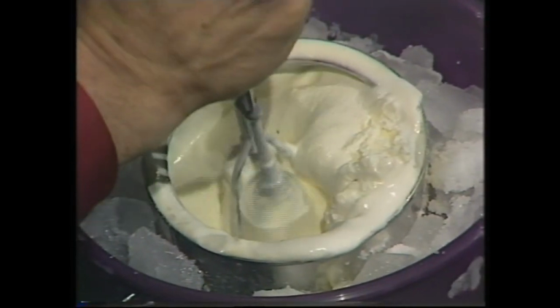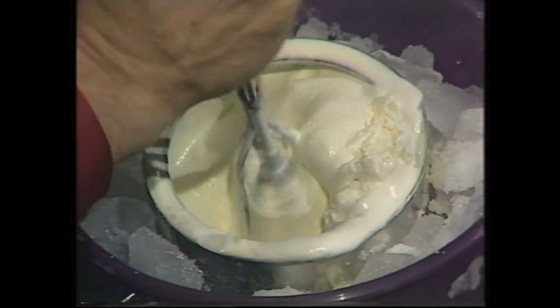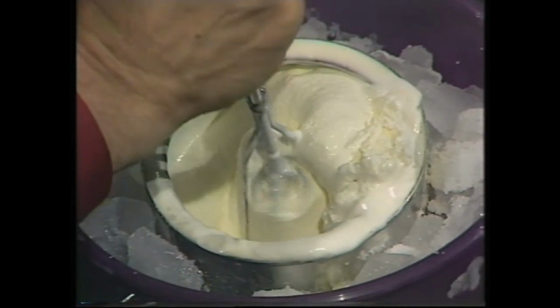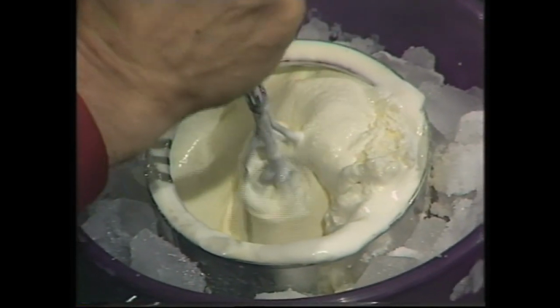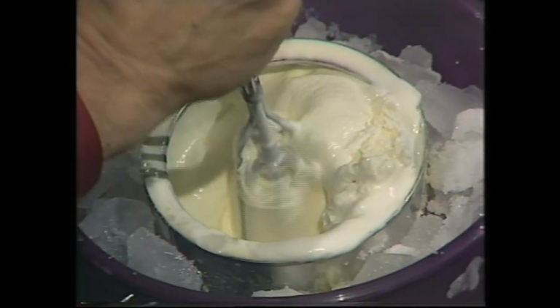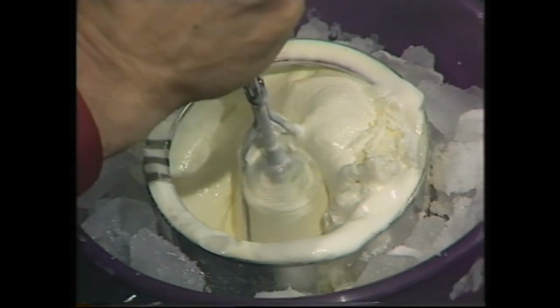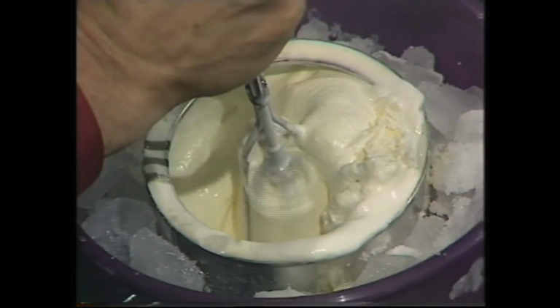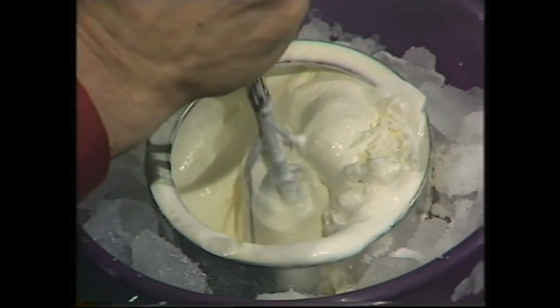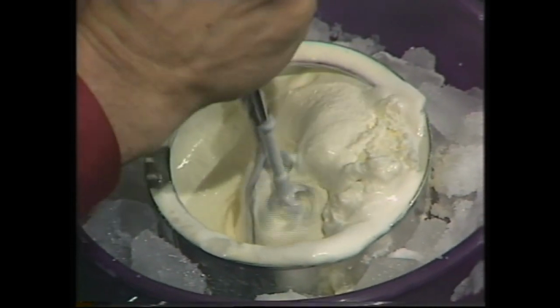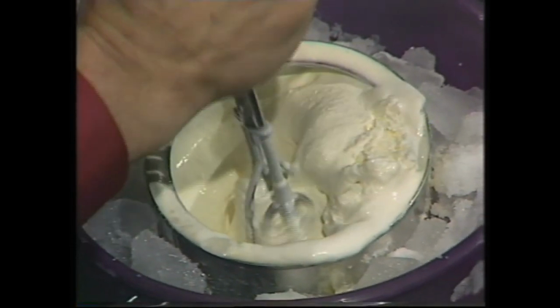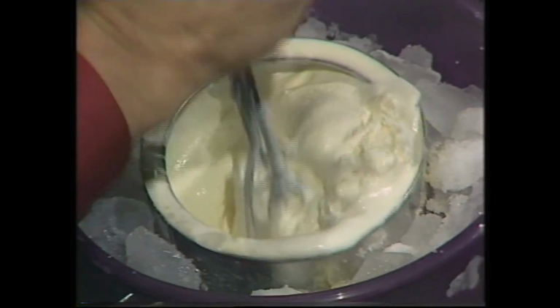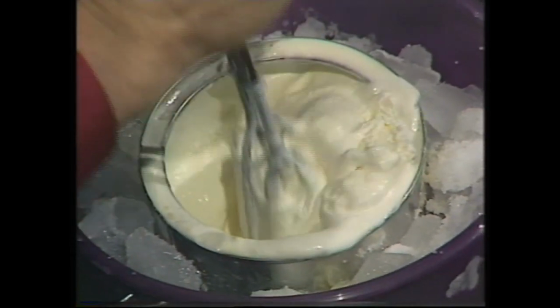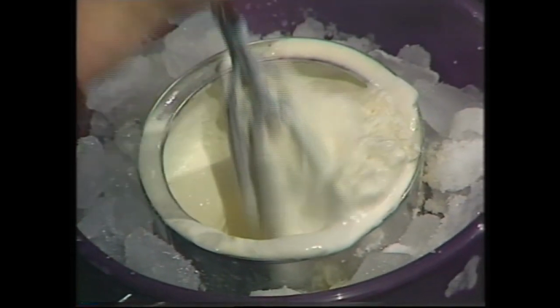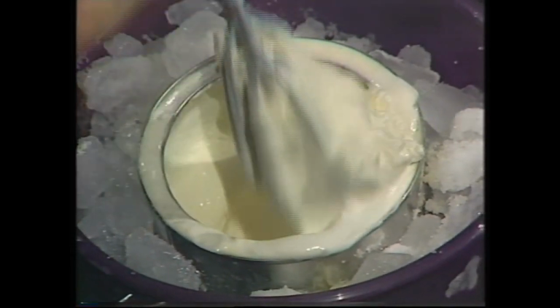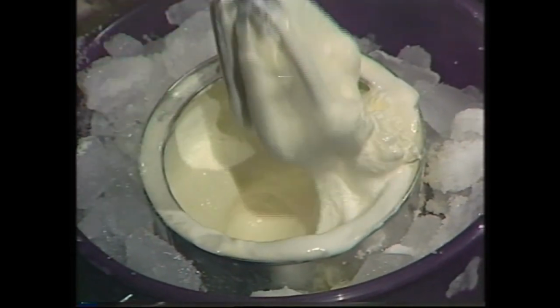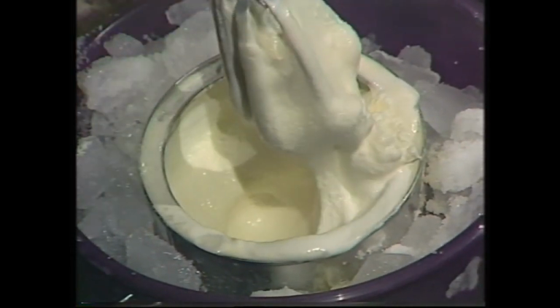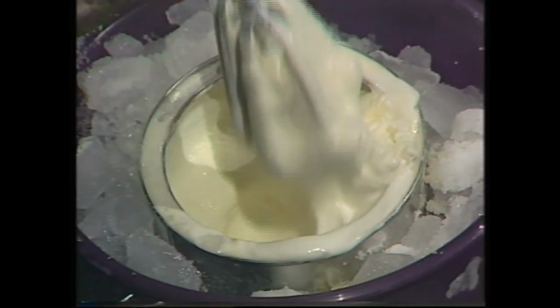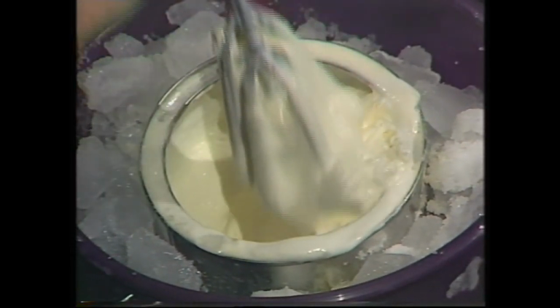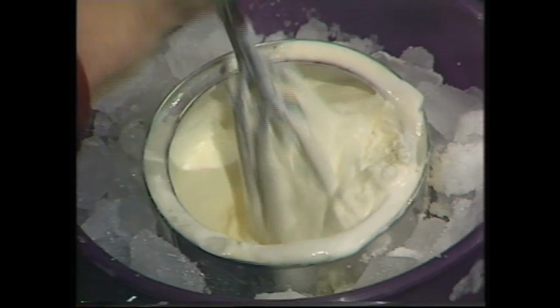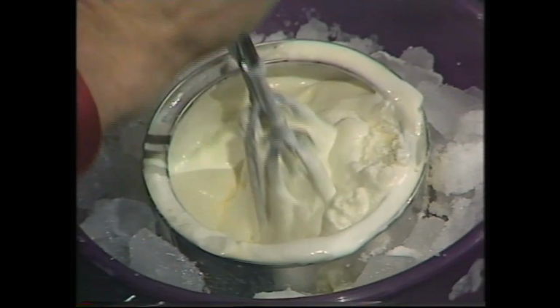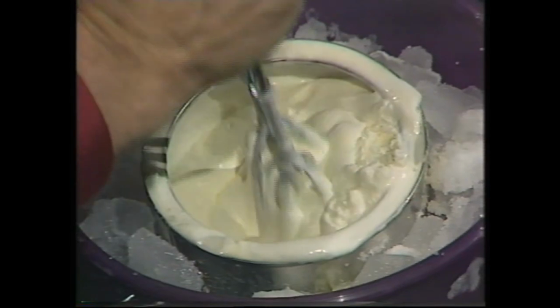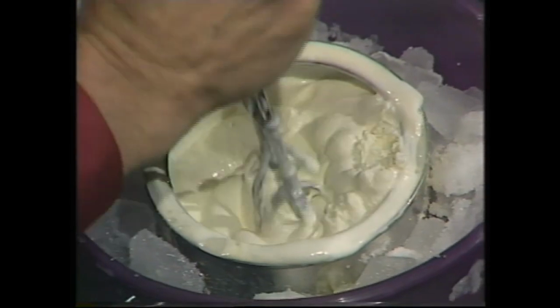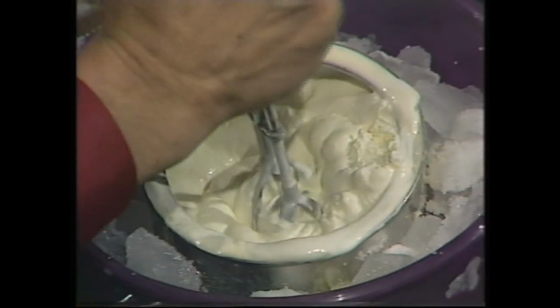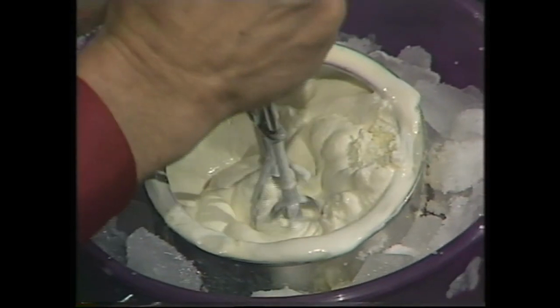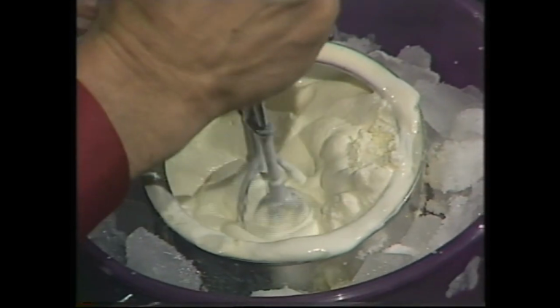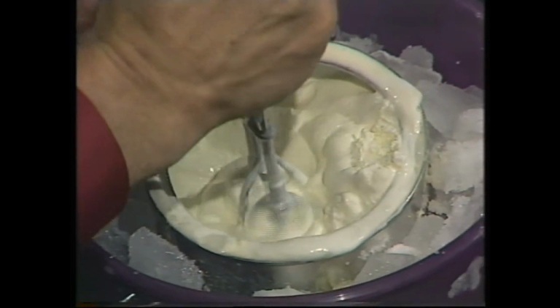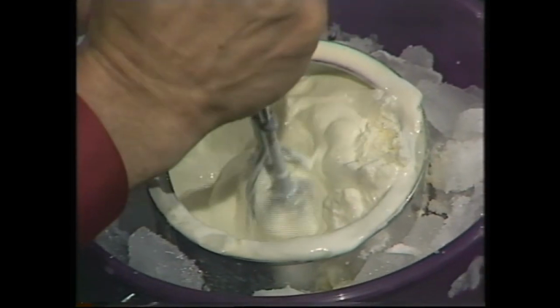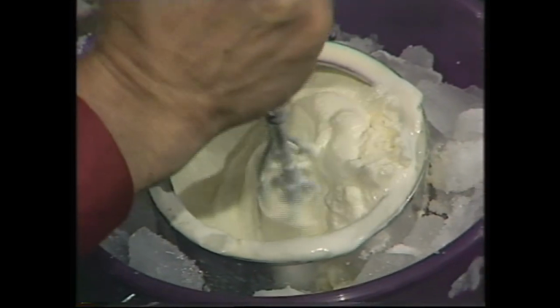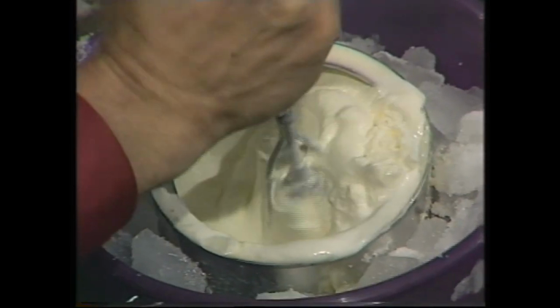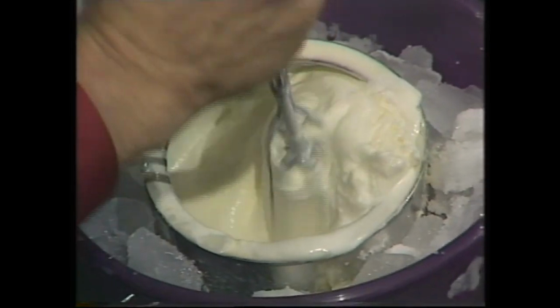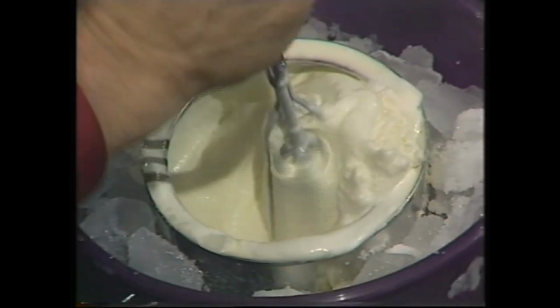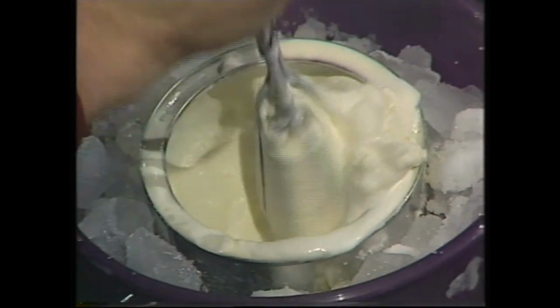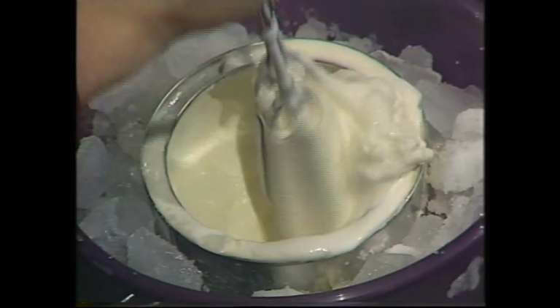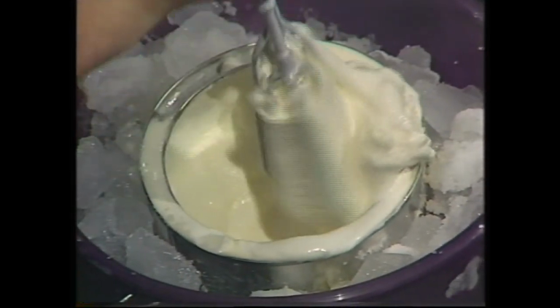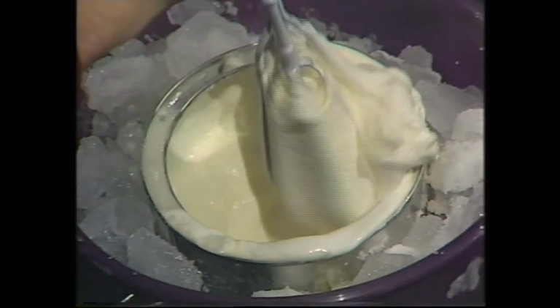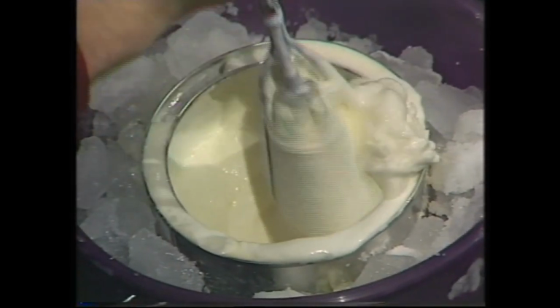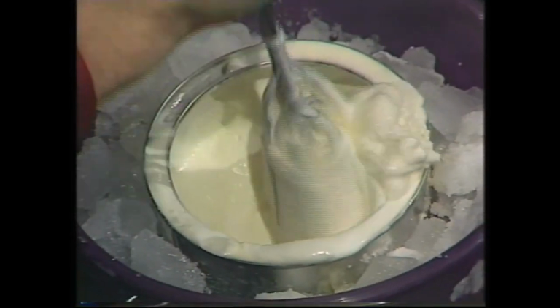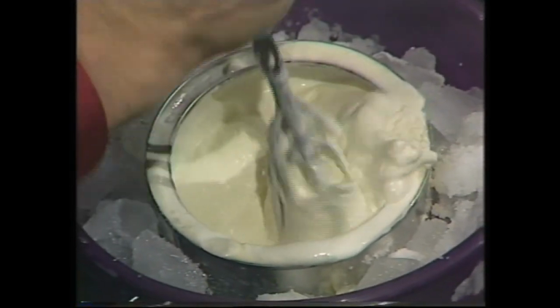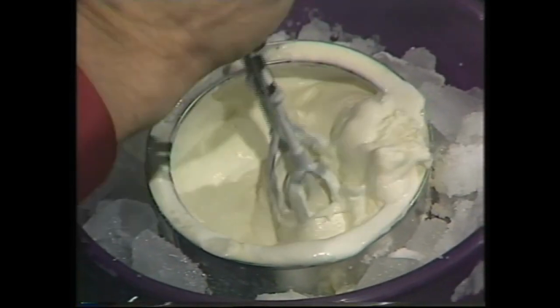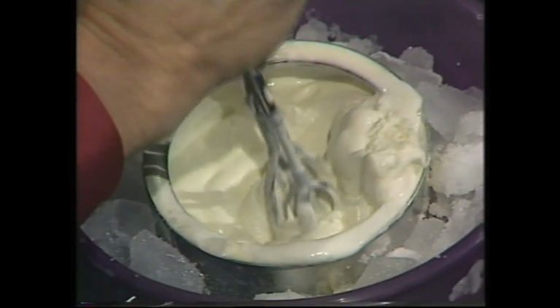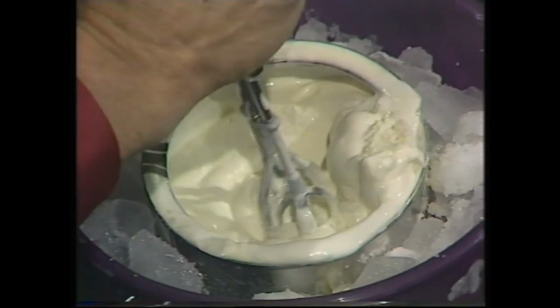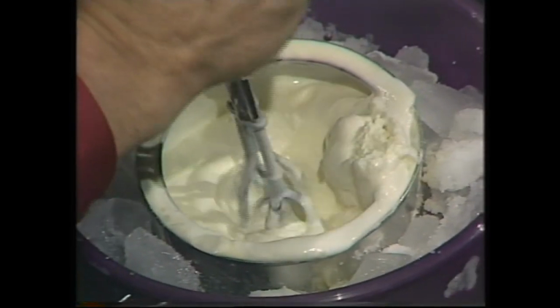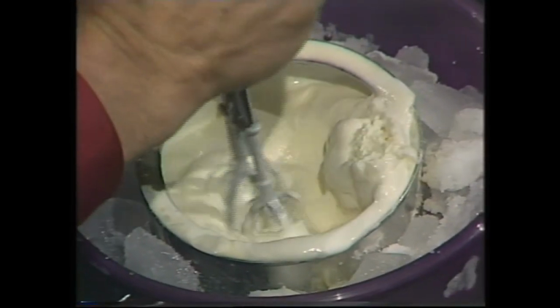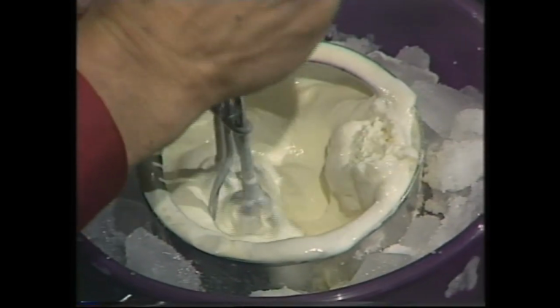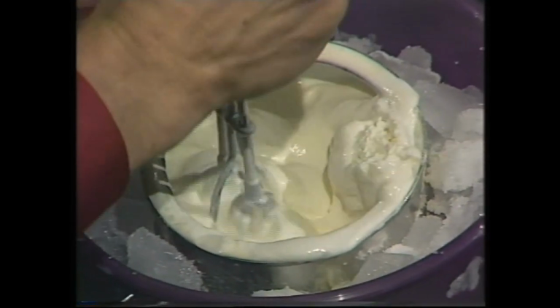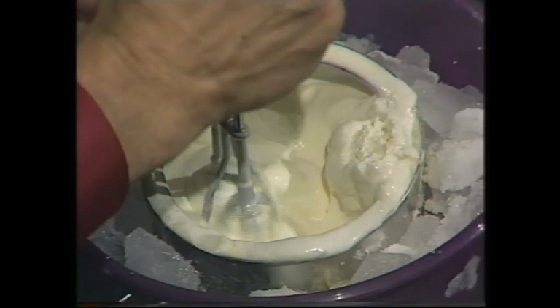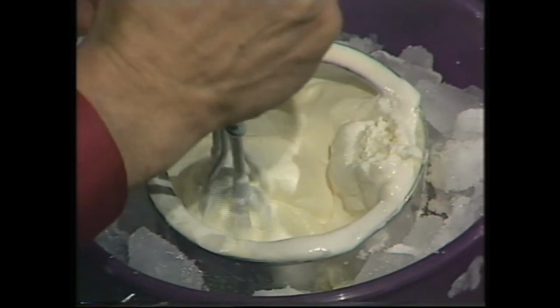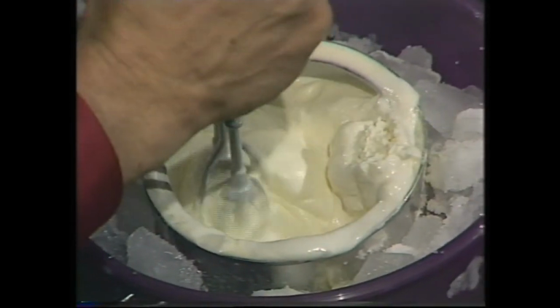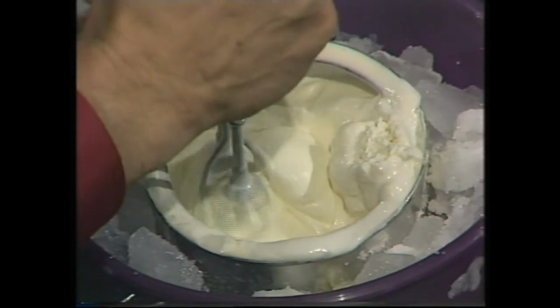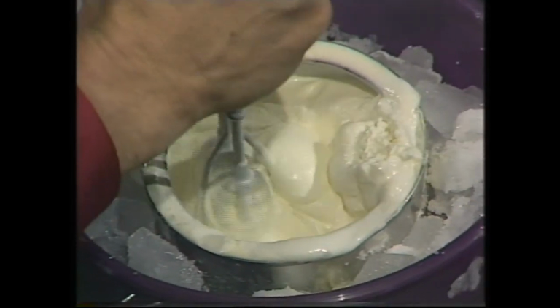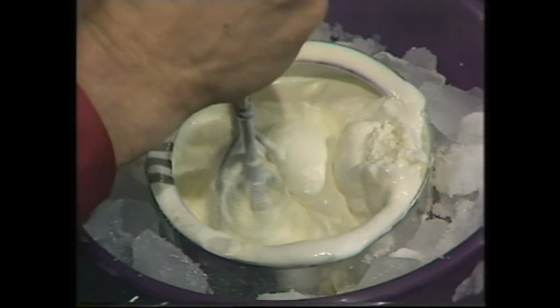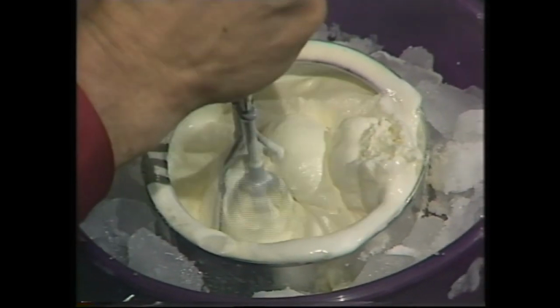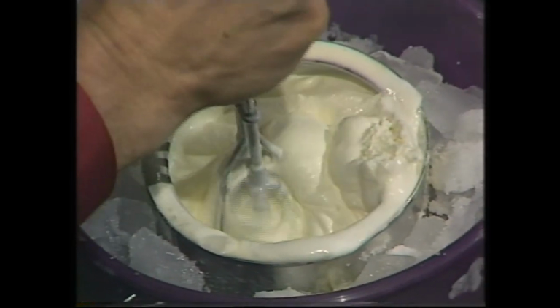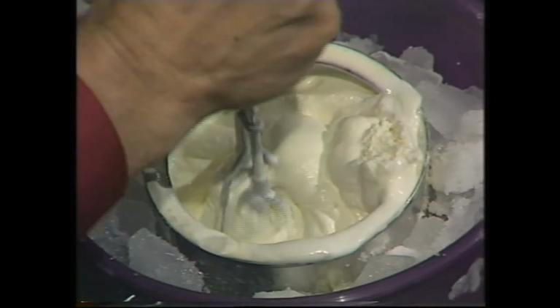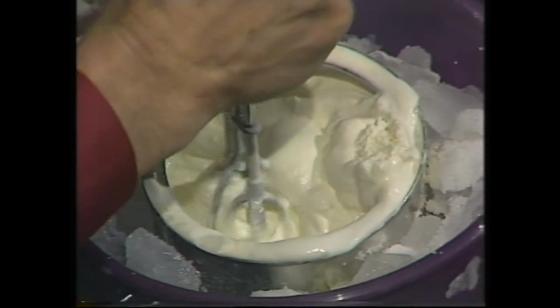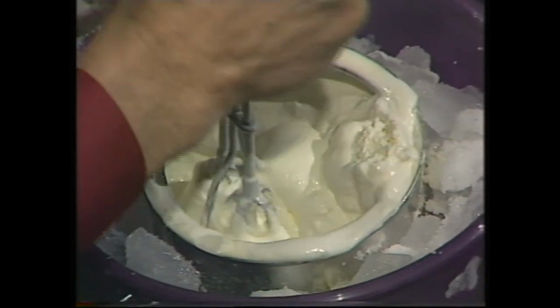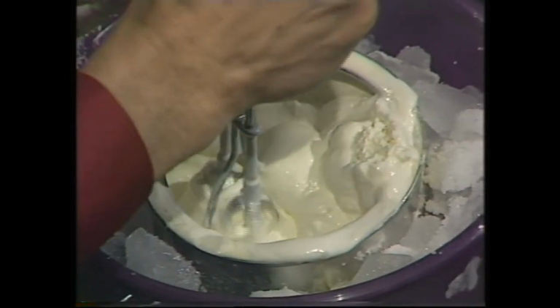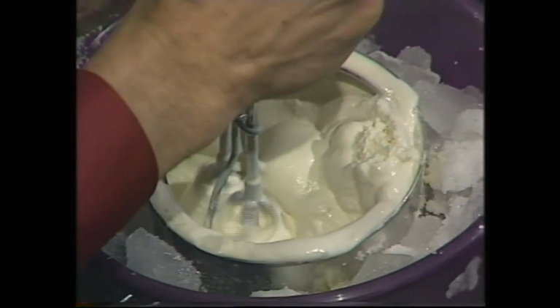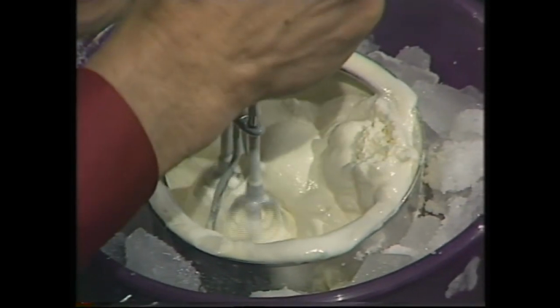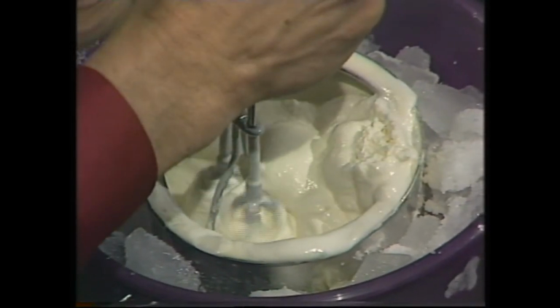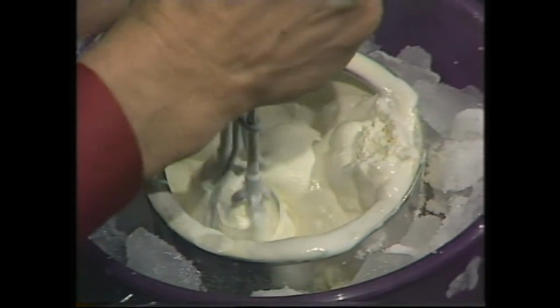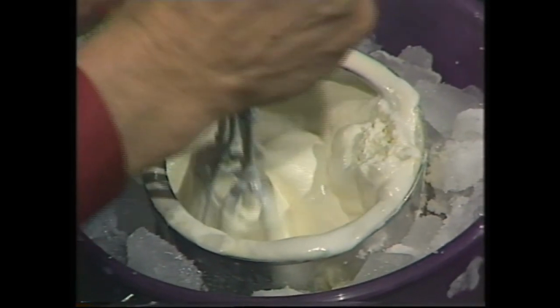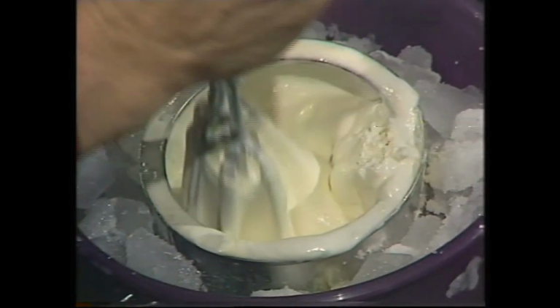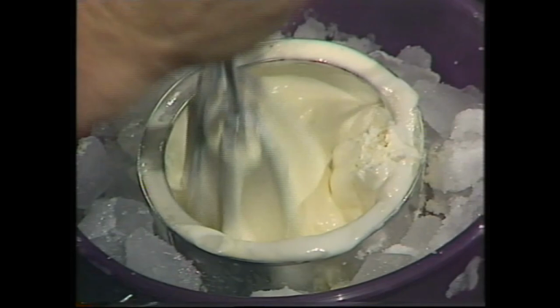When the mixture is almost too thick to beat, the ice cream is ready to eat.